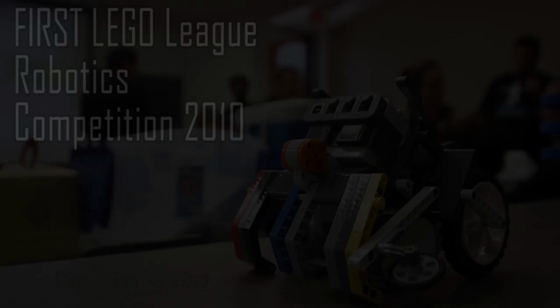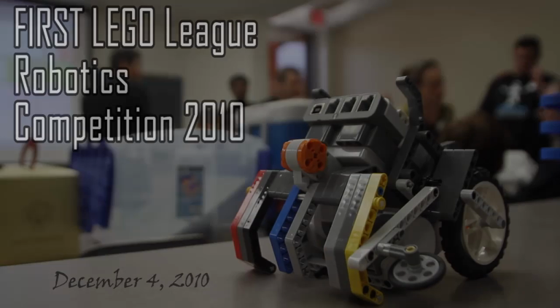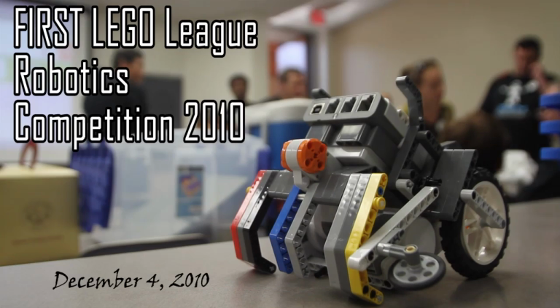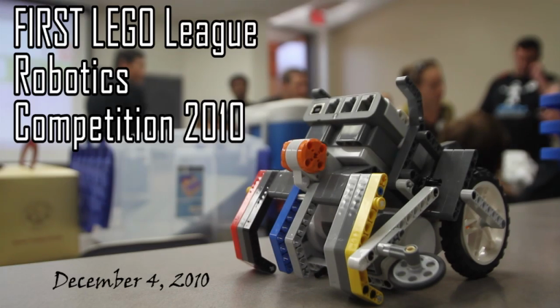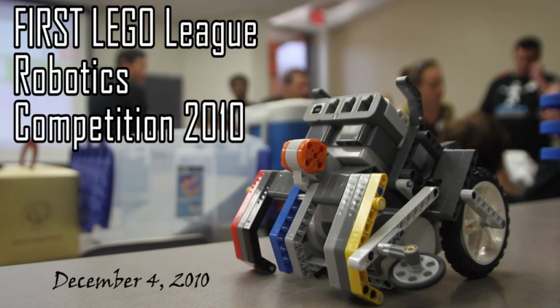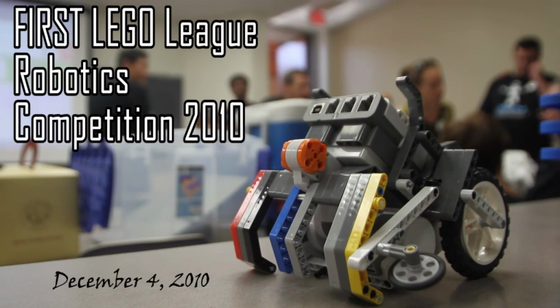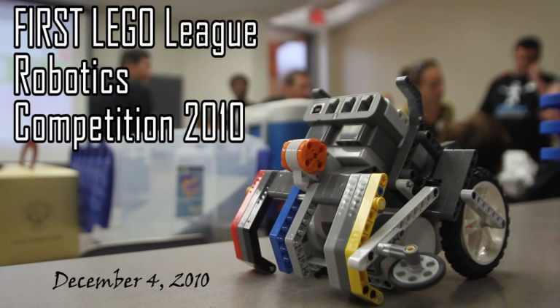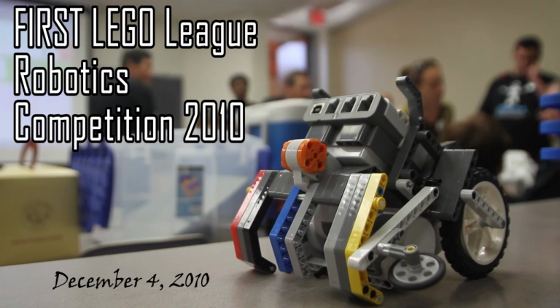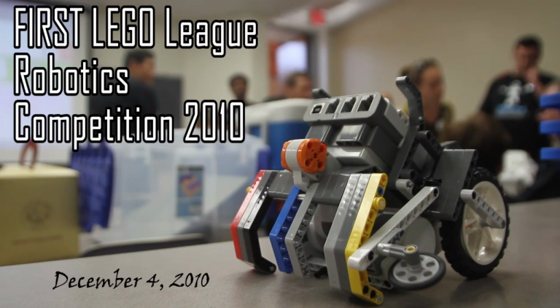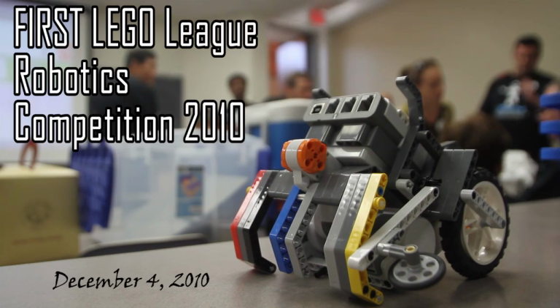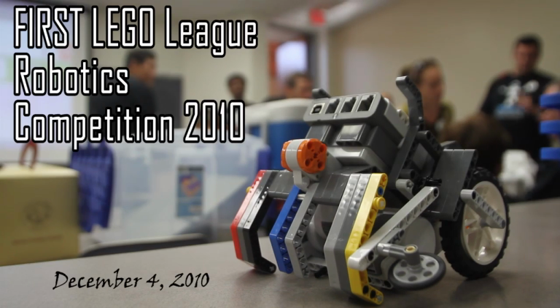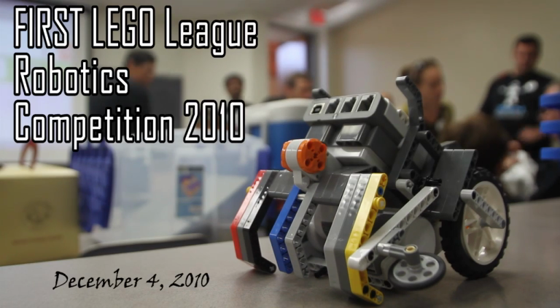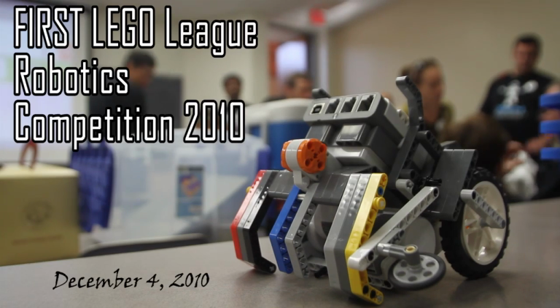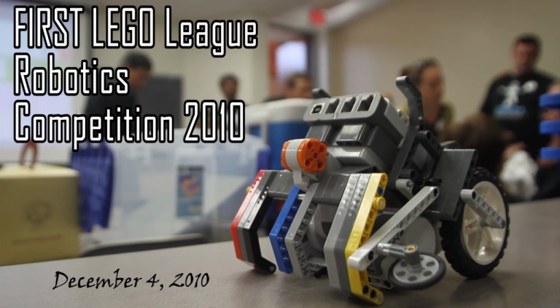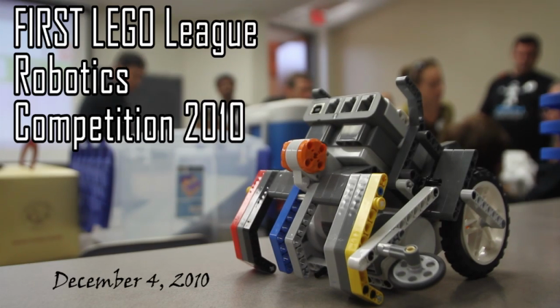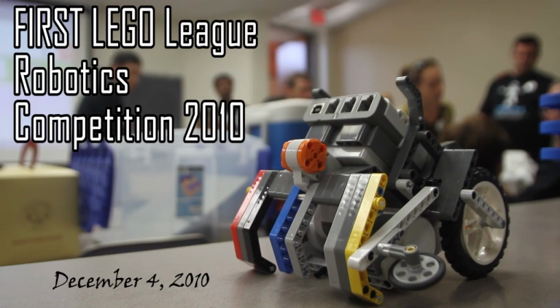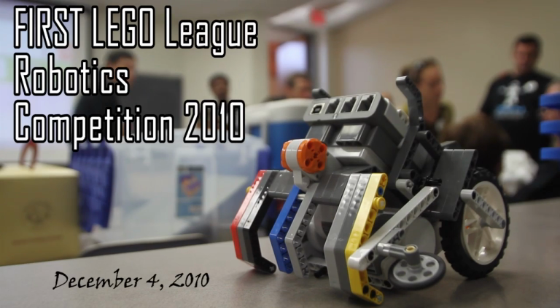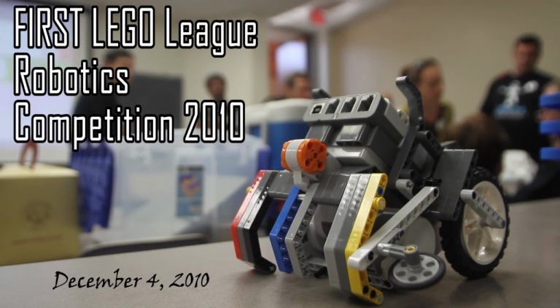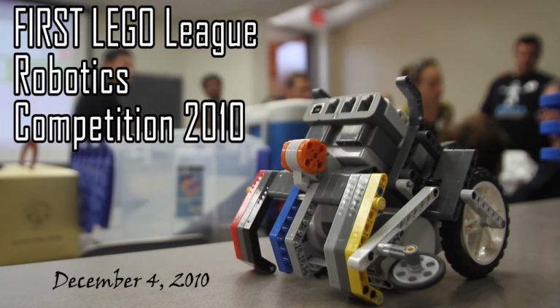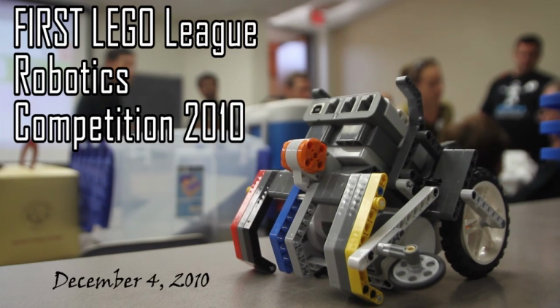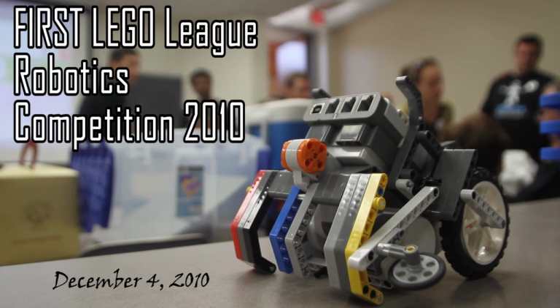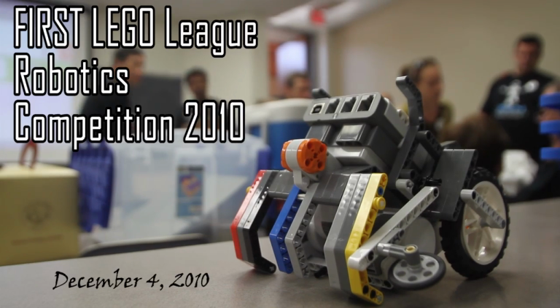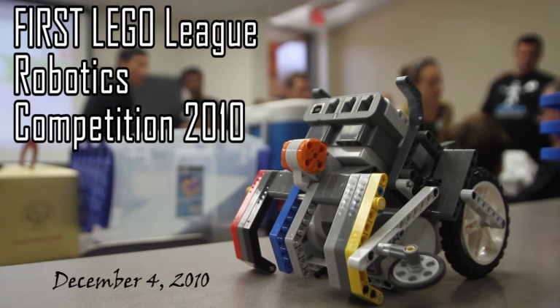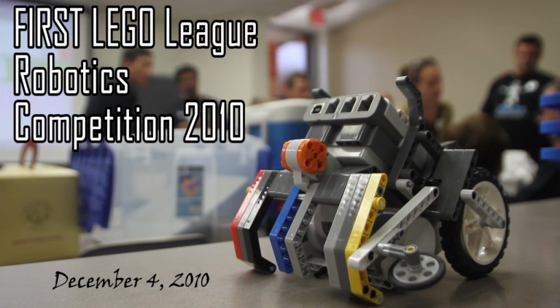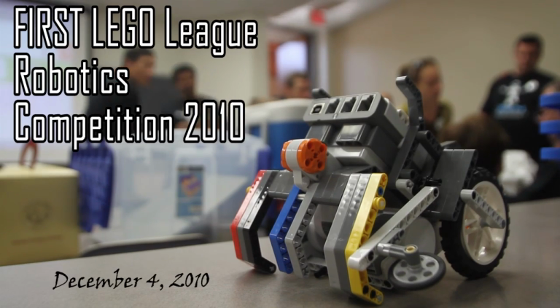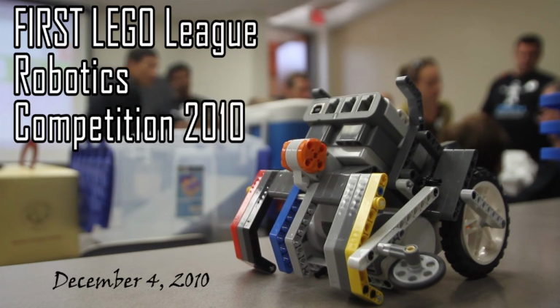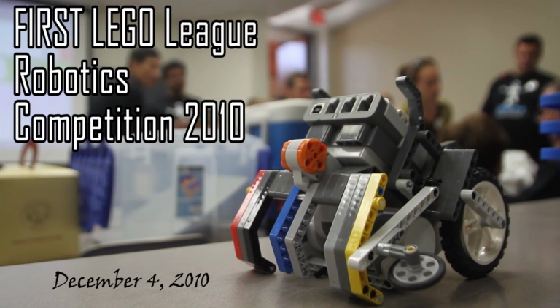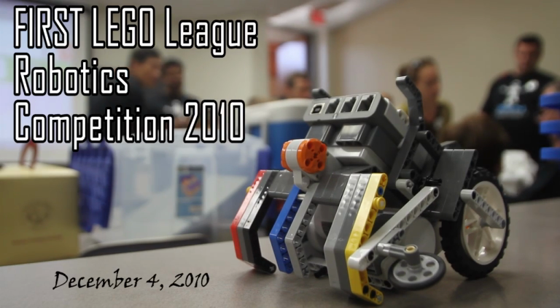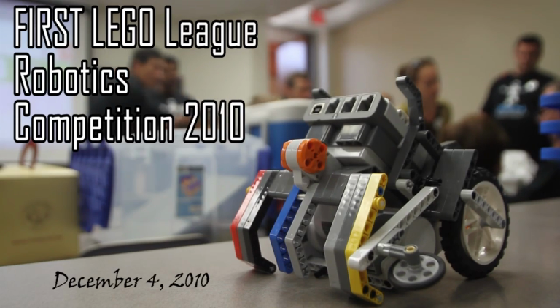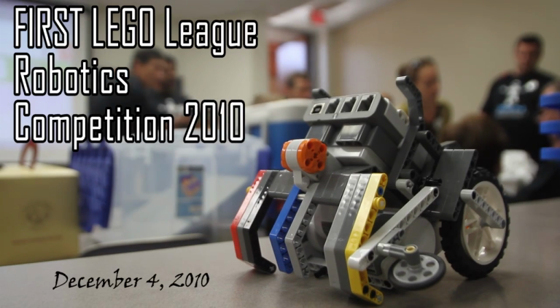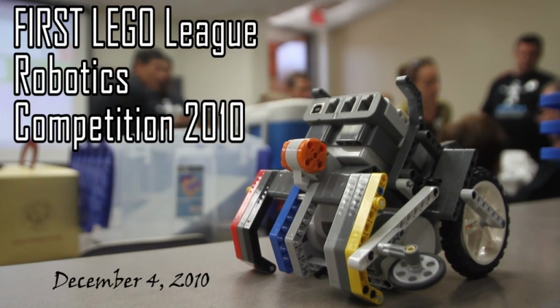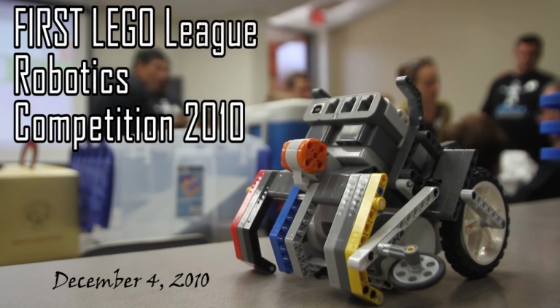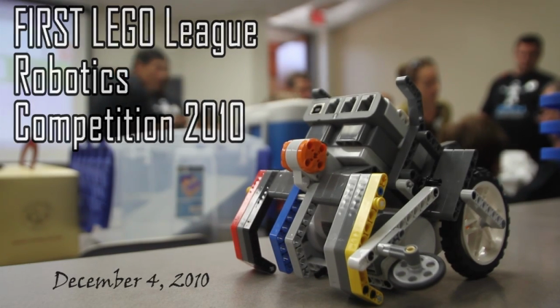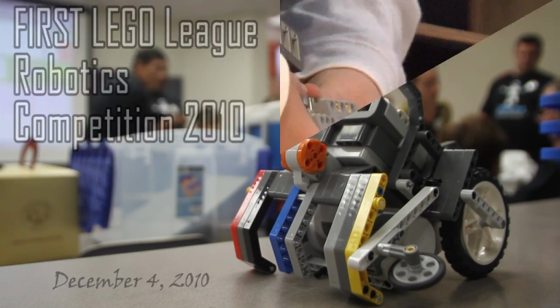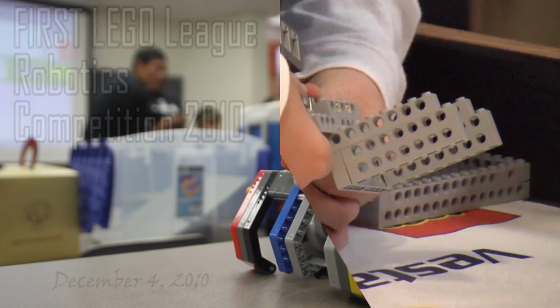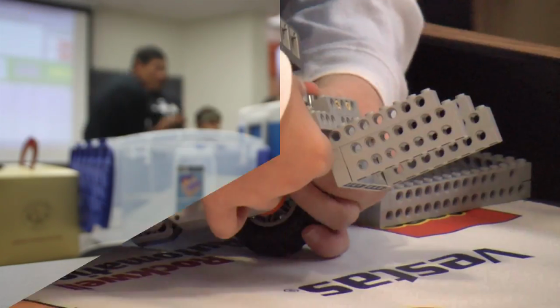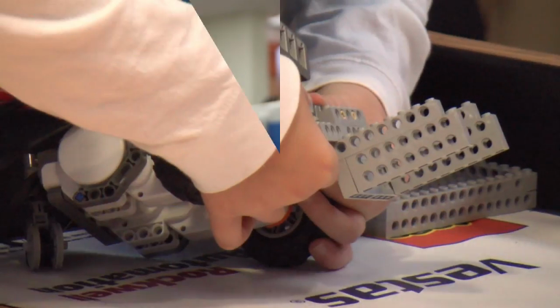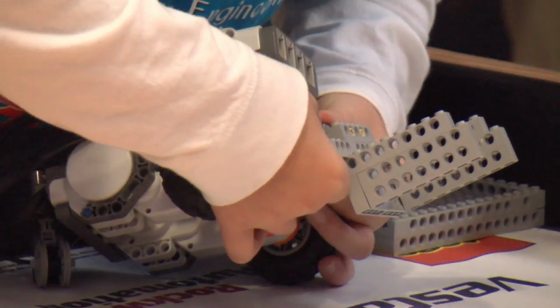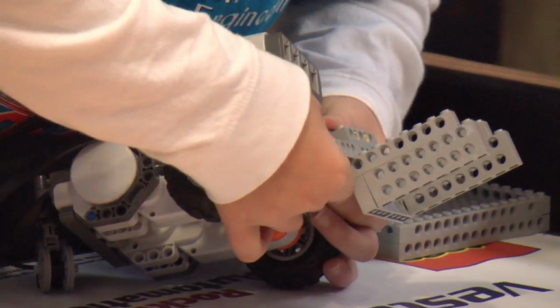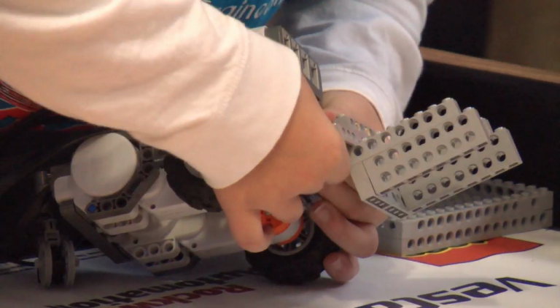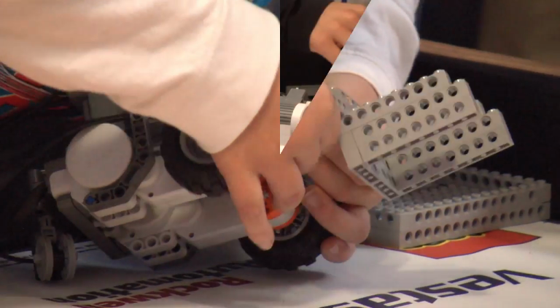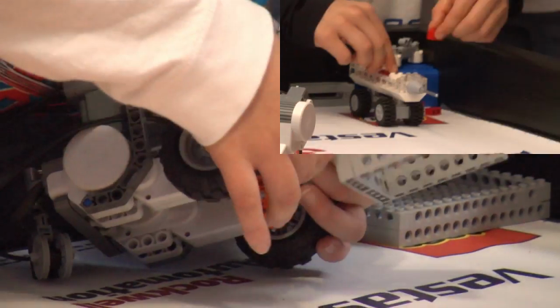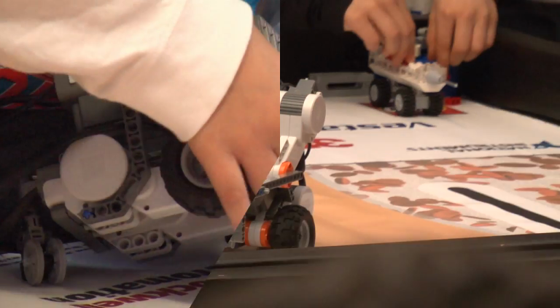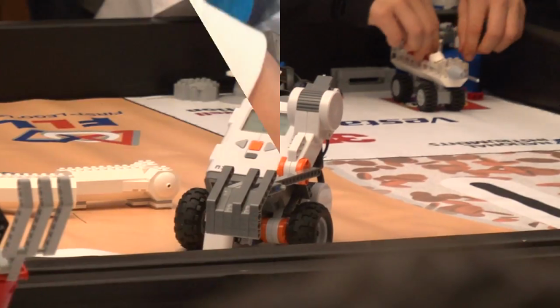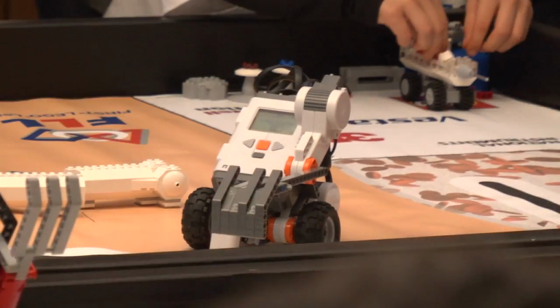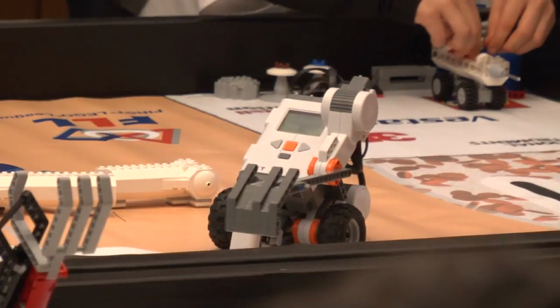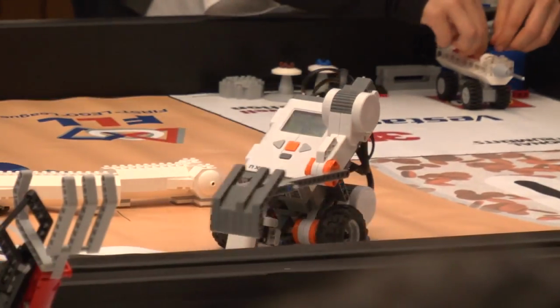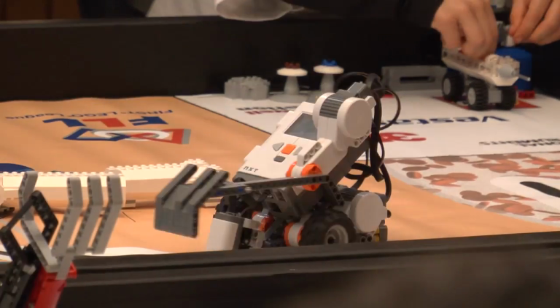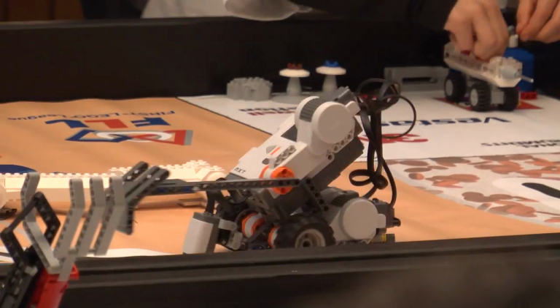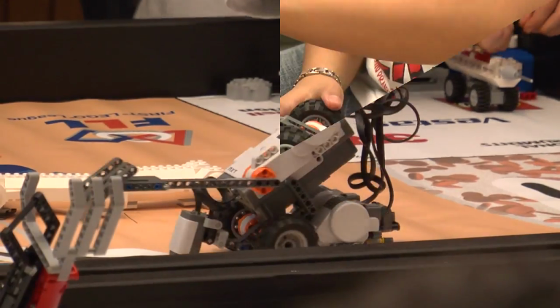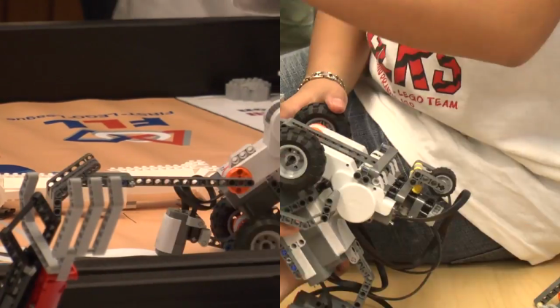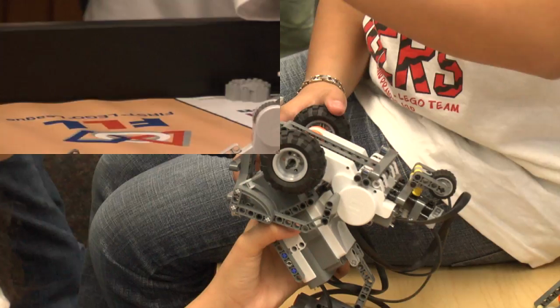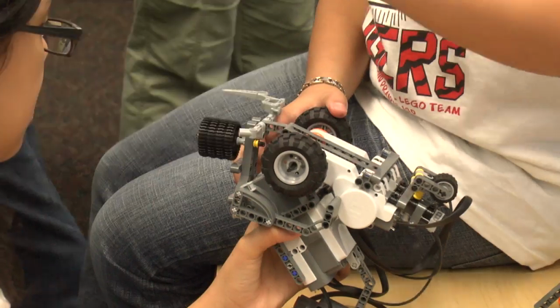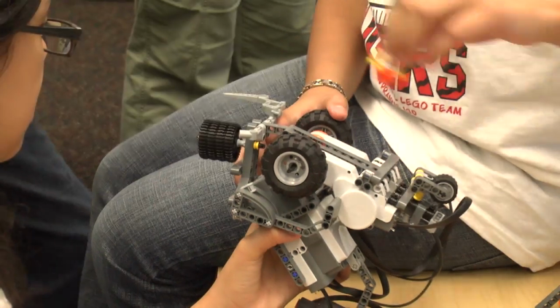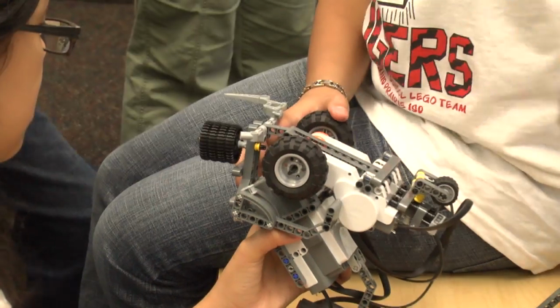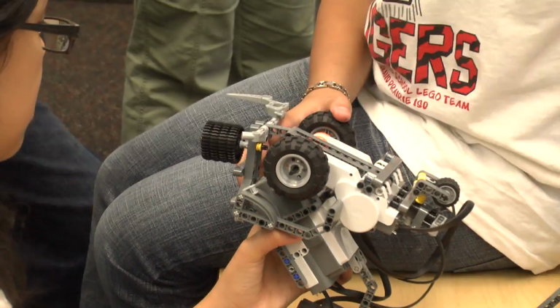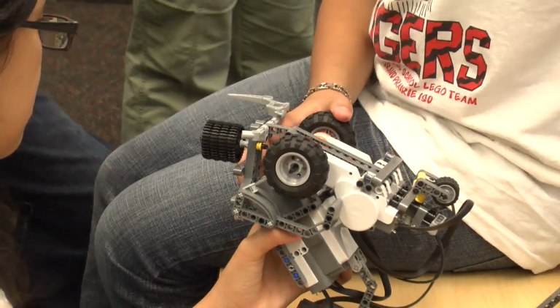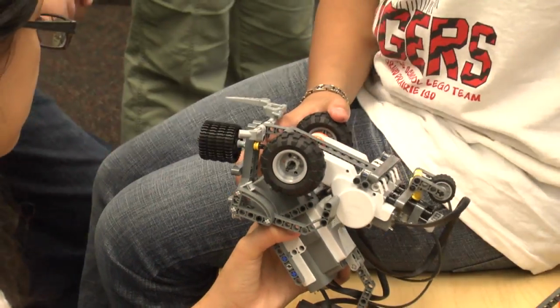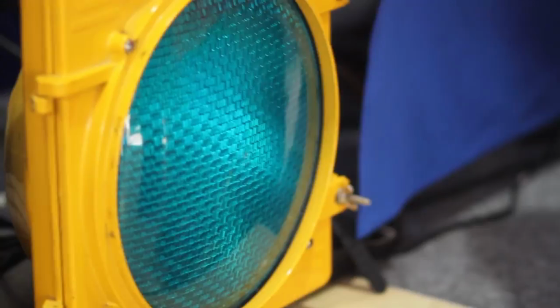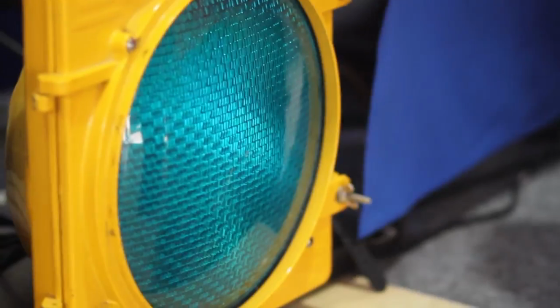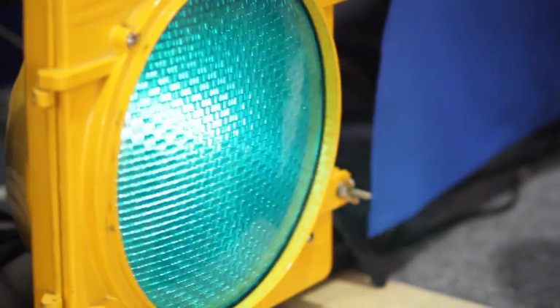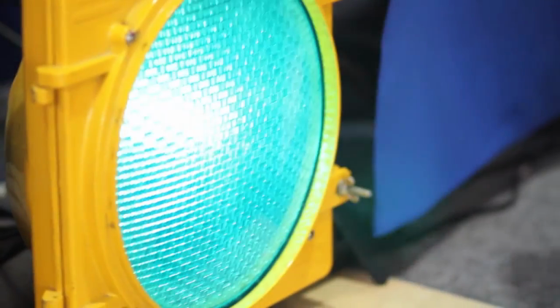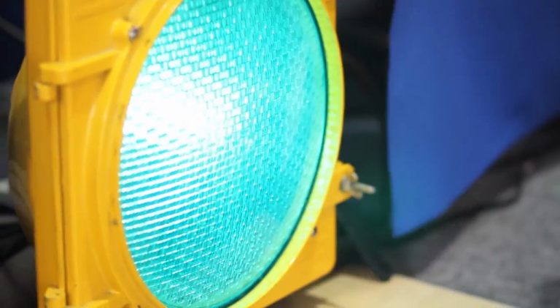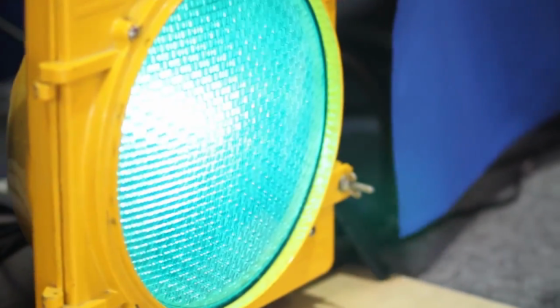All right, team's ready? Three, two, one, LEGO!